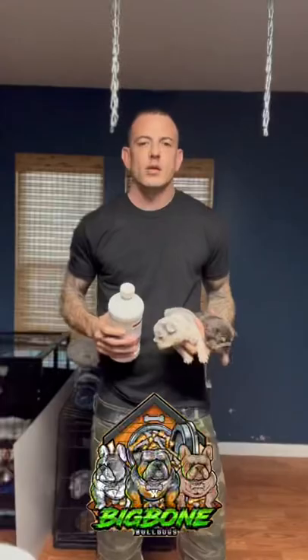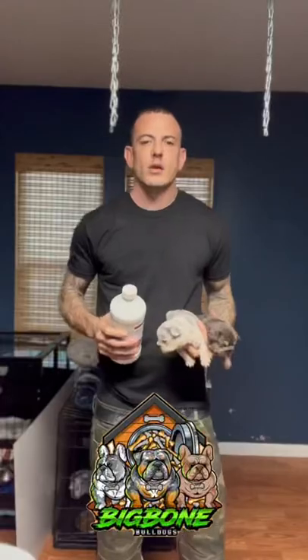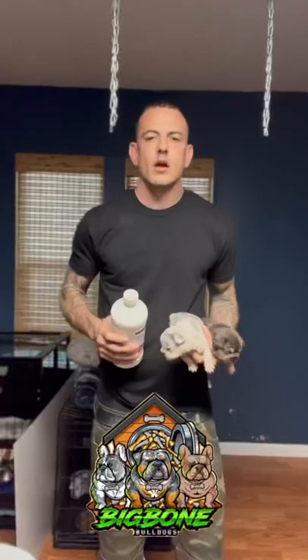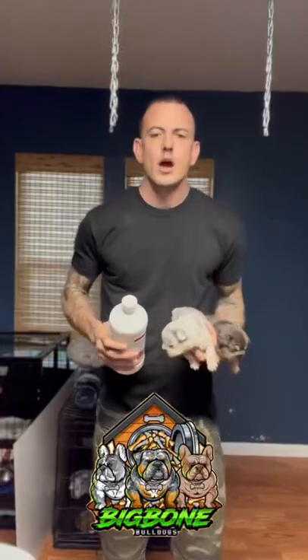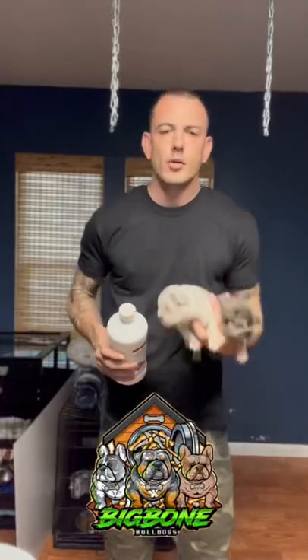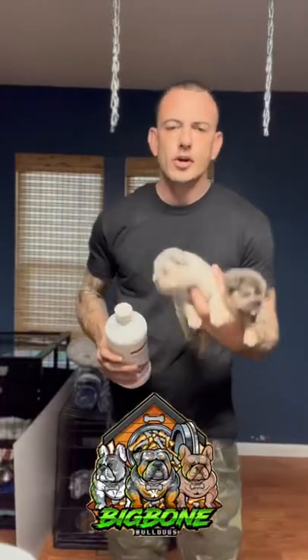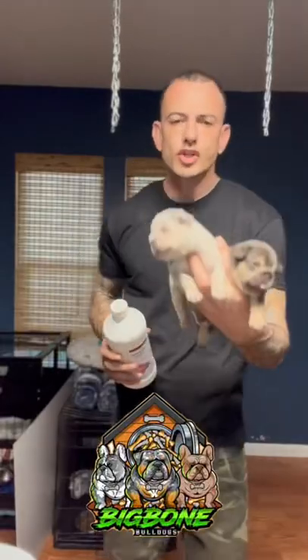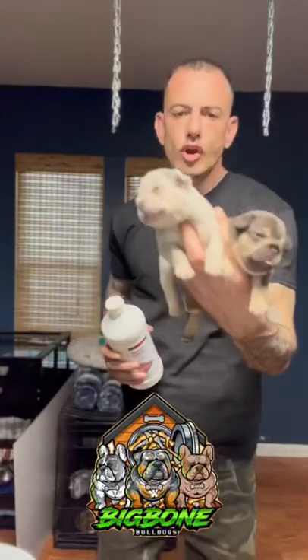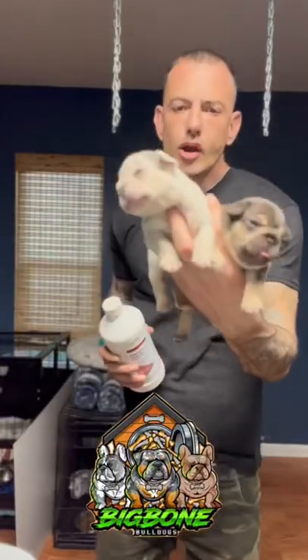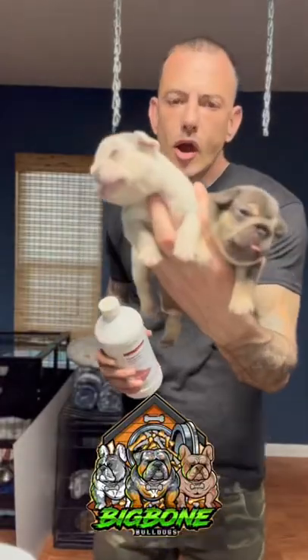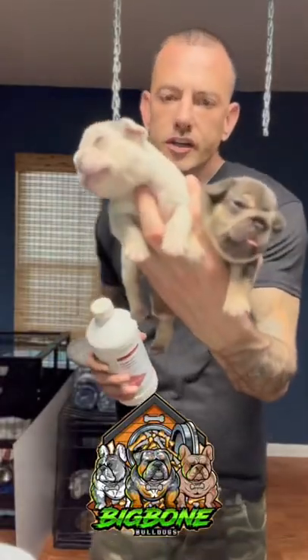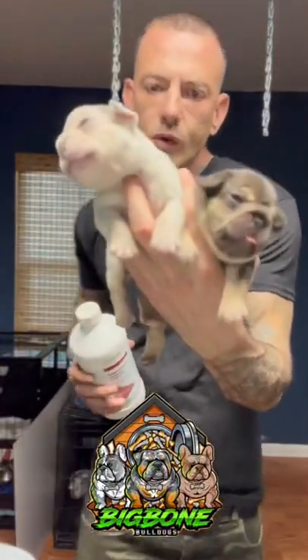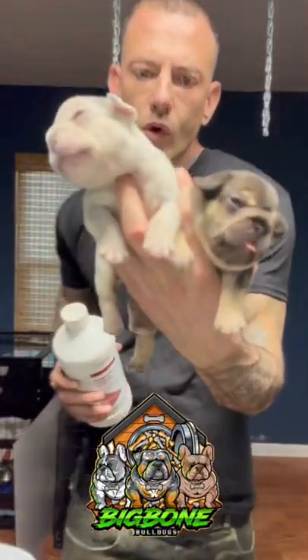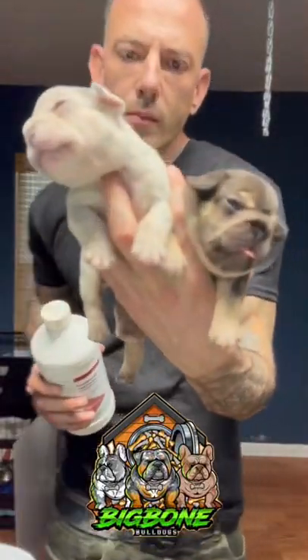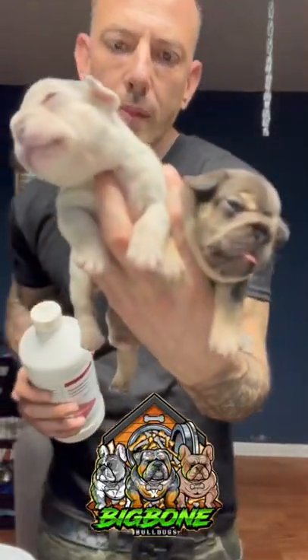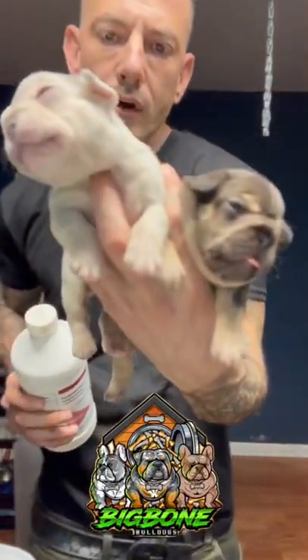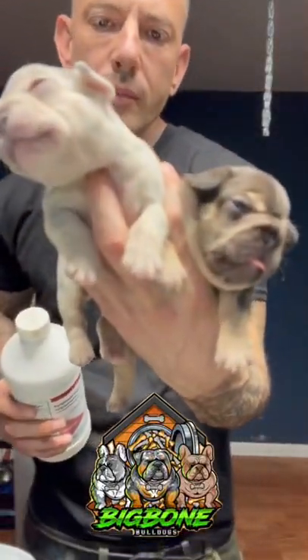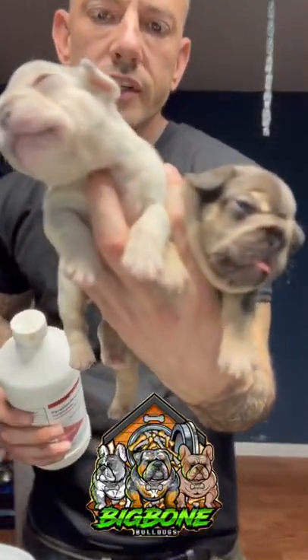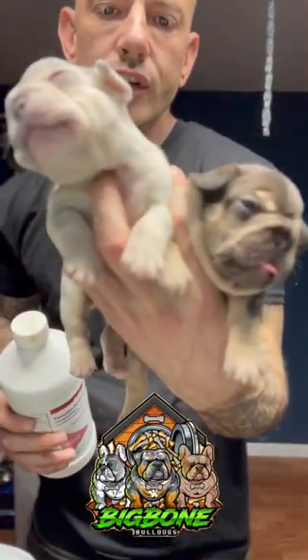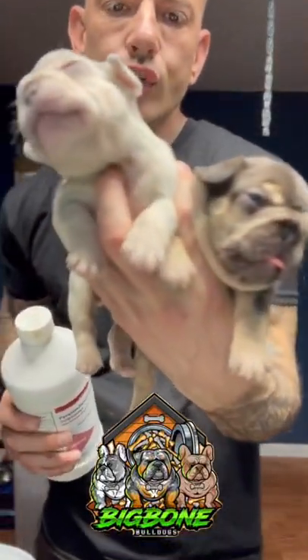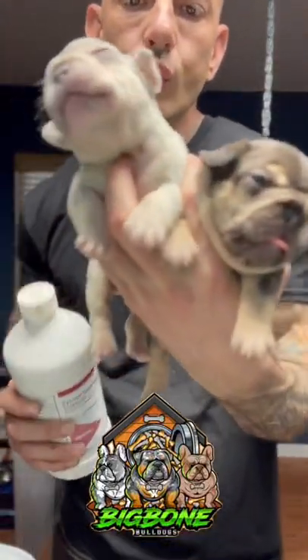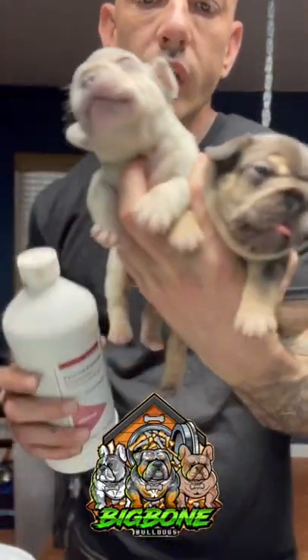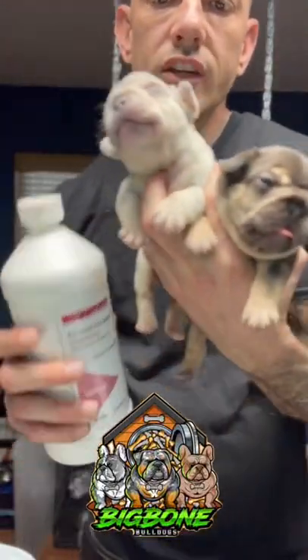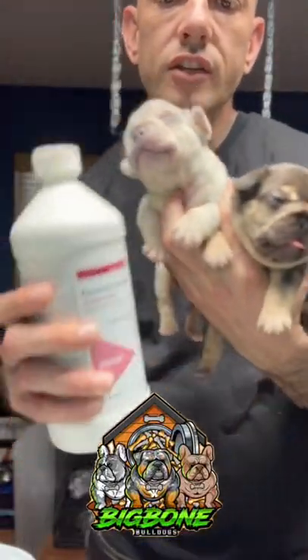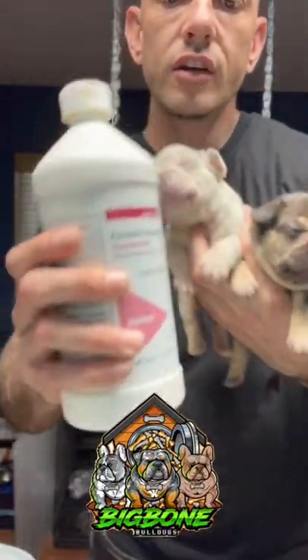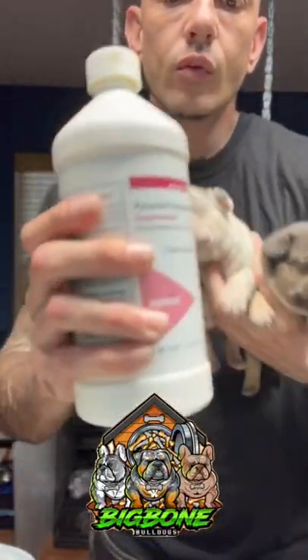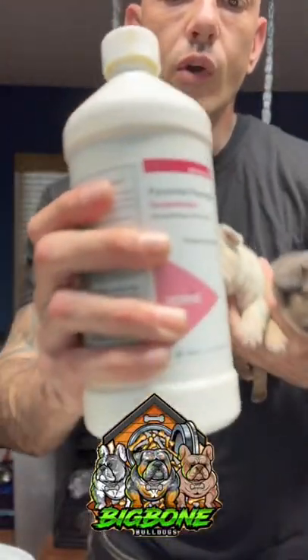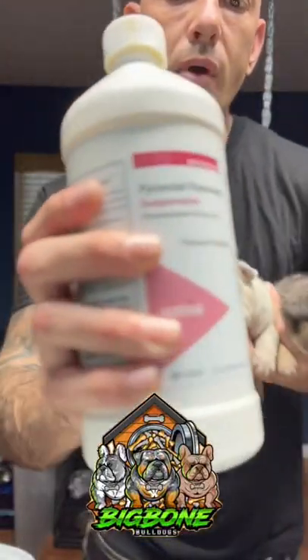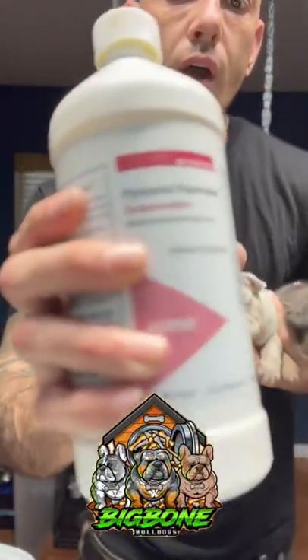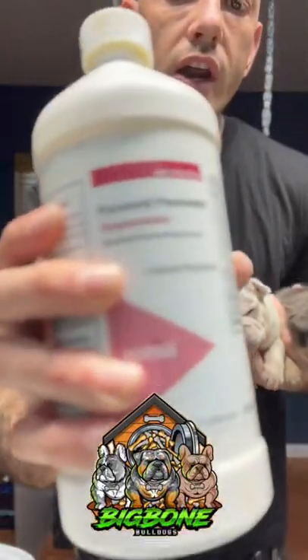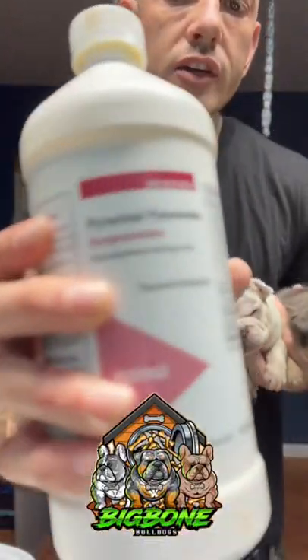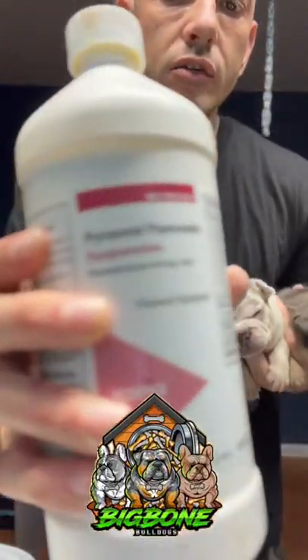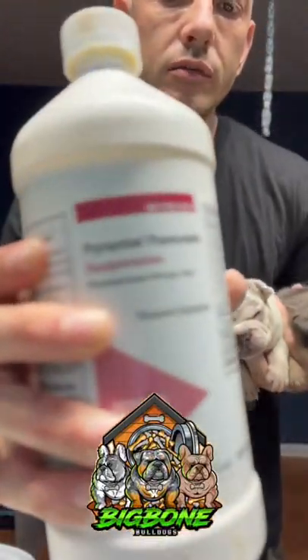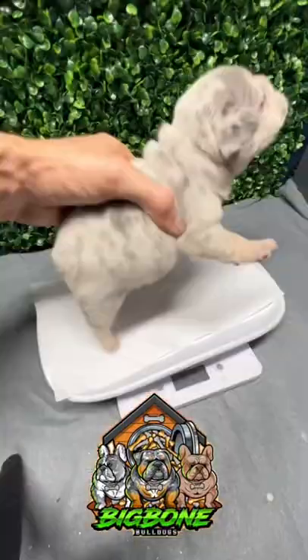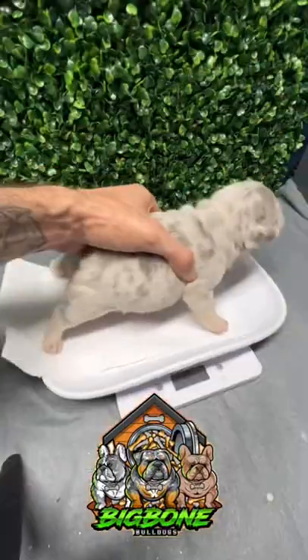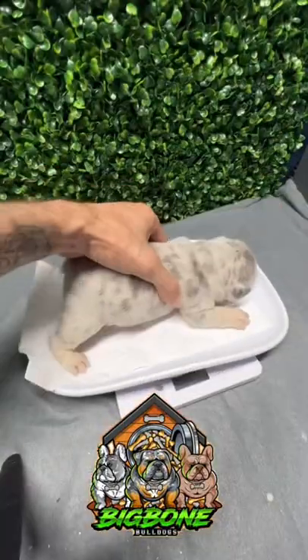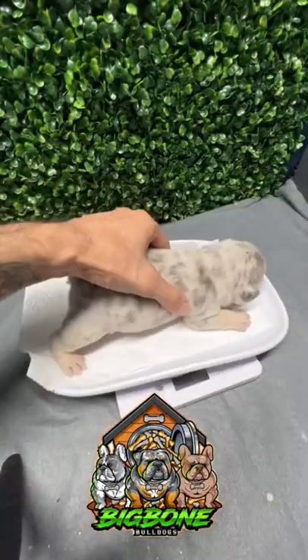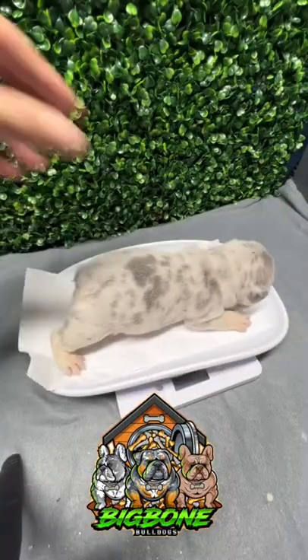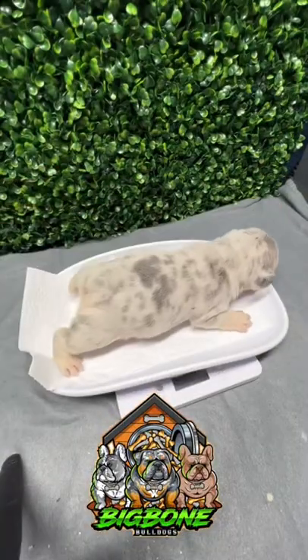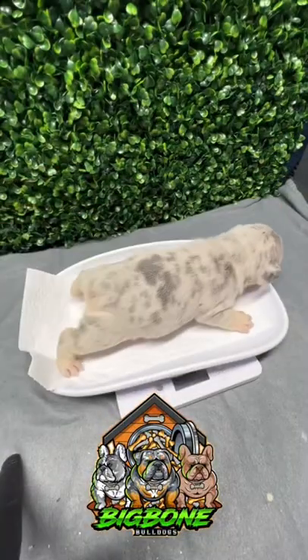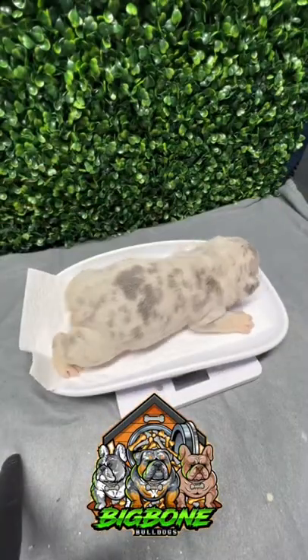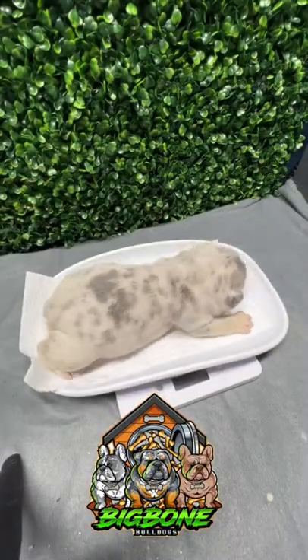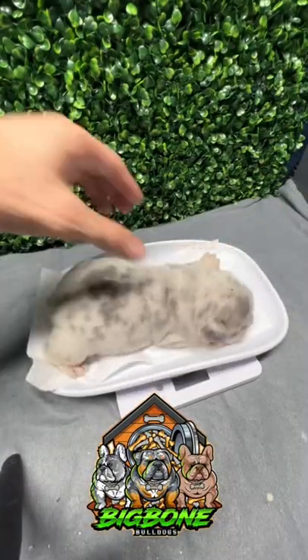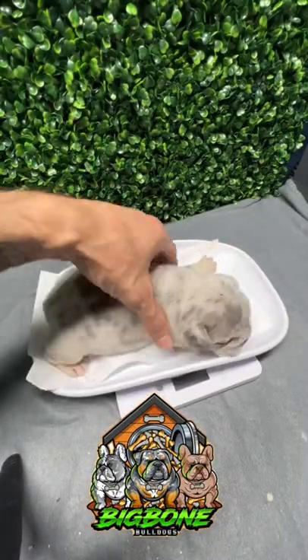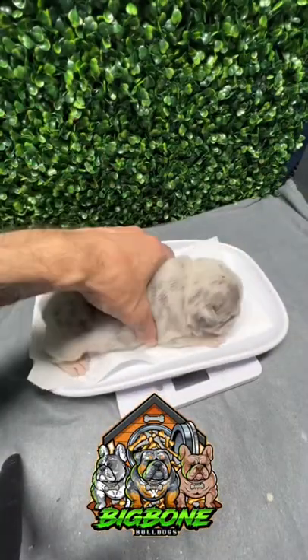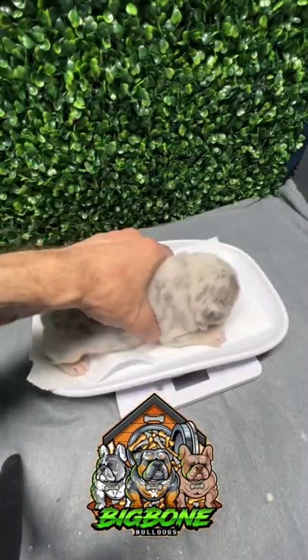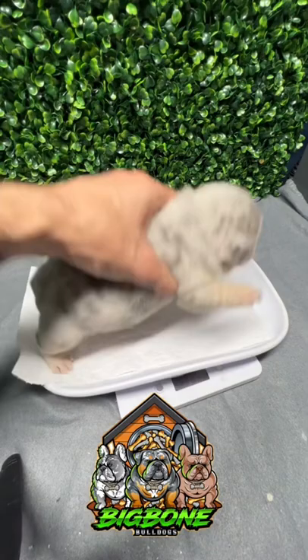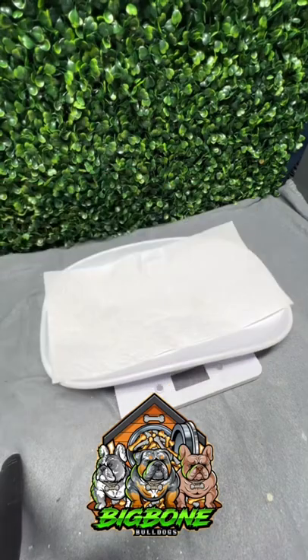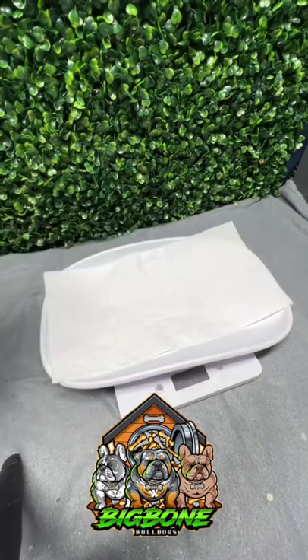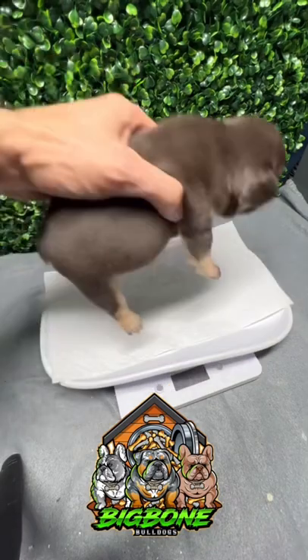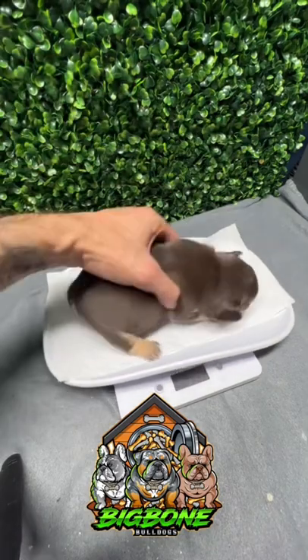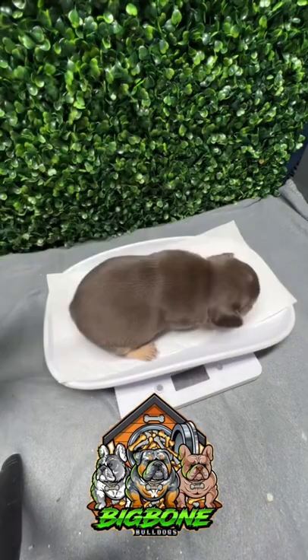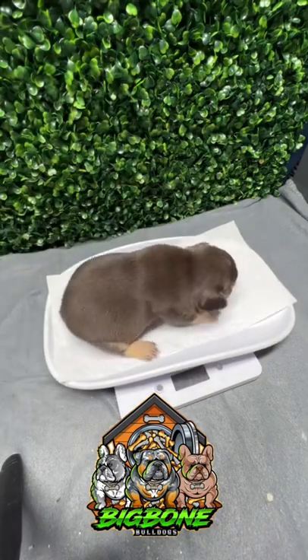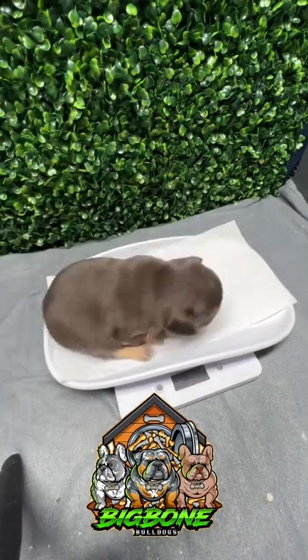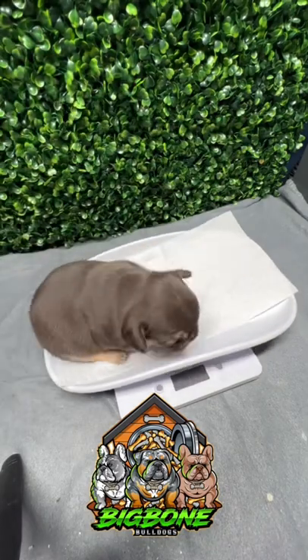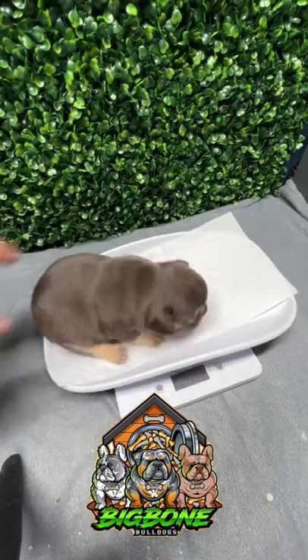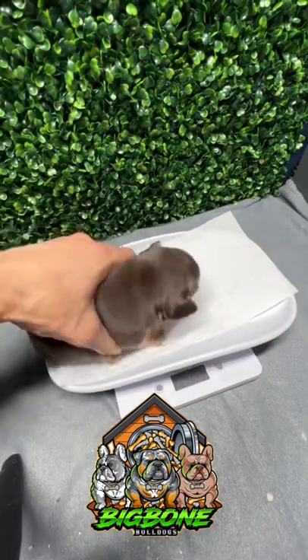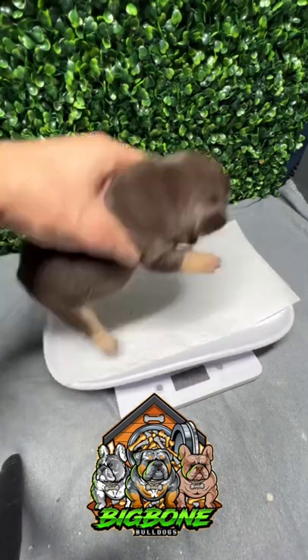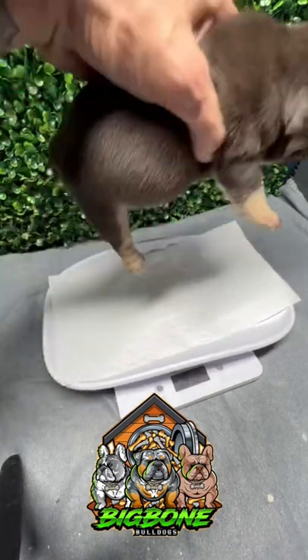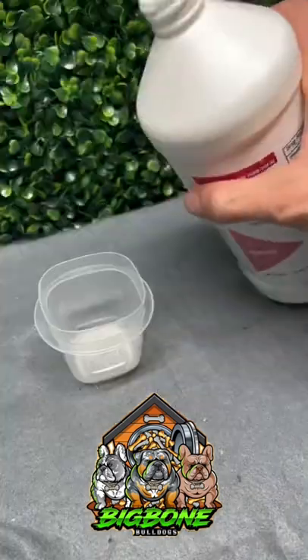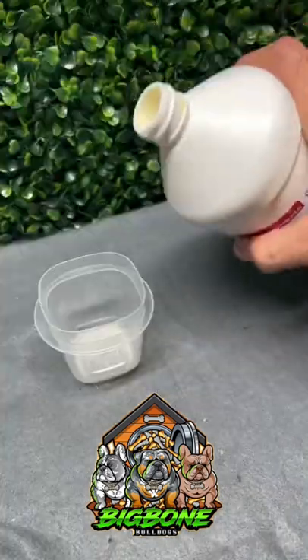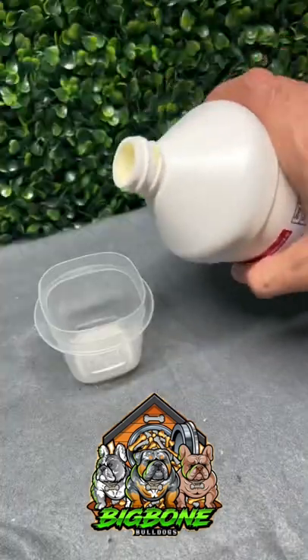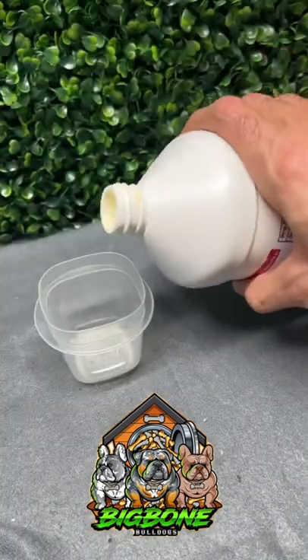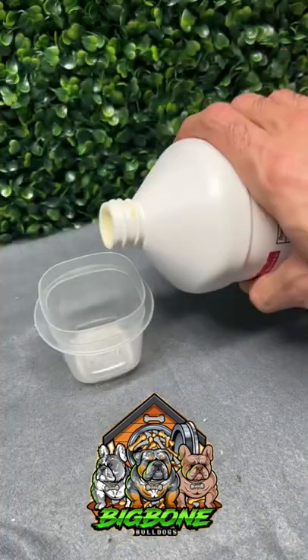I'm going to show you how I de-worm my puppies at two weeks with pyrantel. First, you're going to weigh your puppies. You should already be doing this every day anyways.